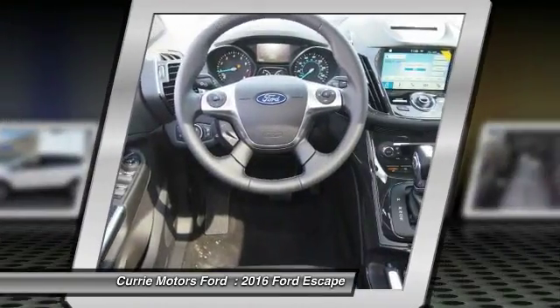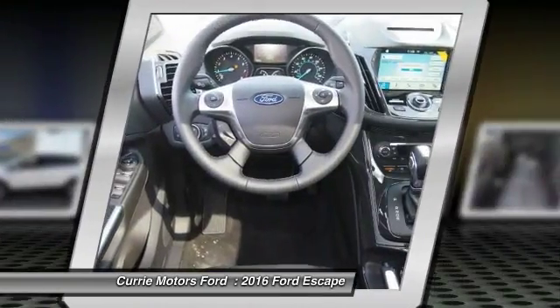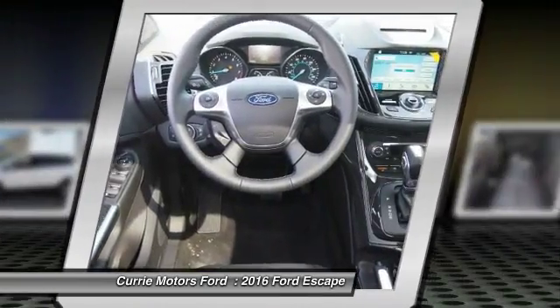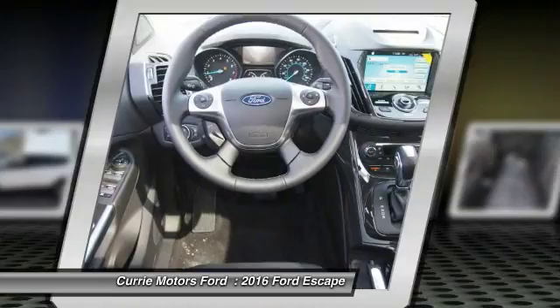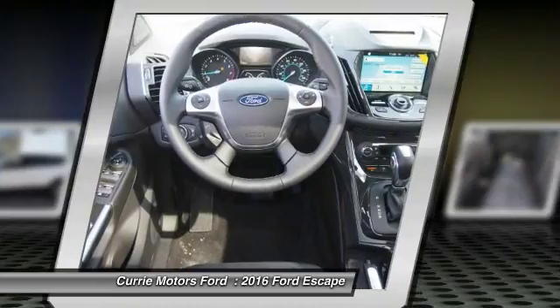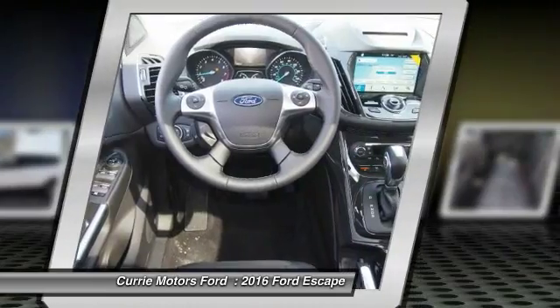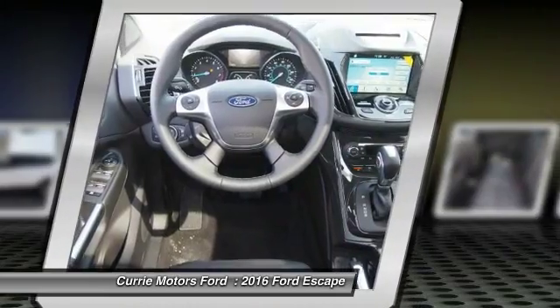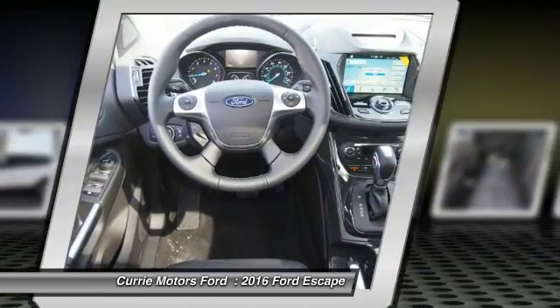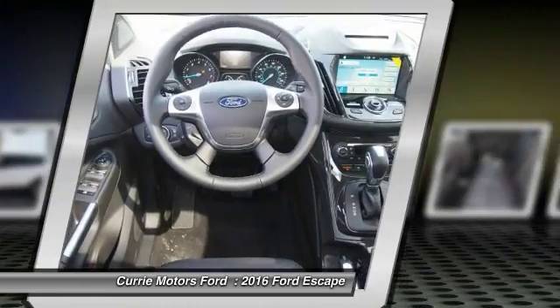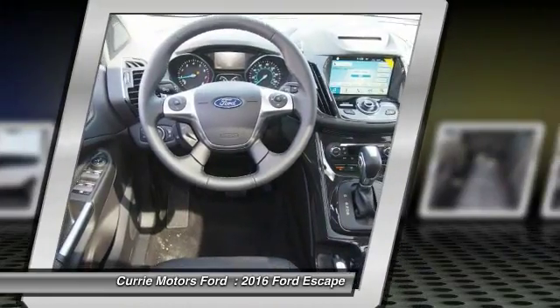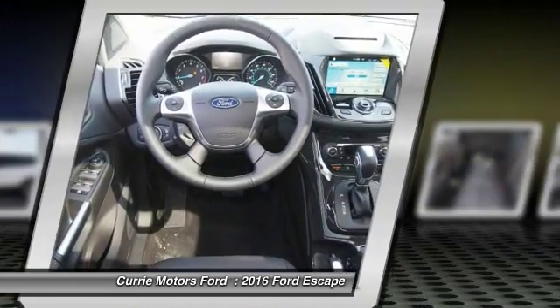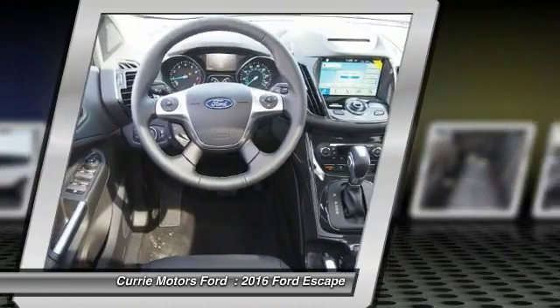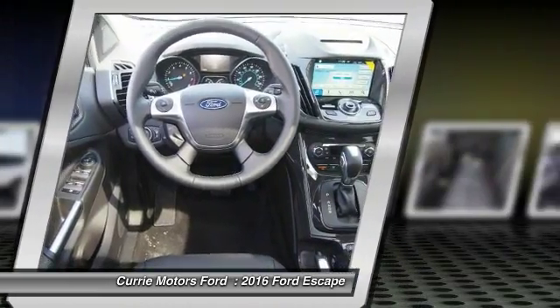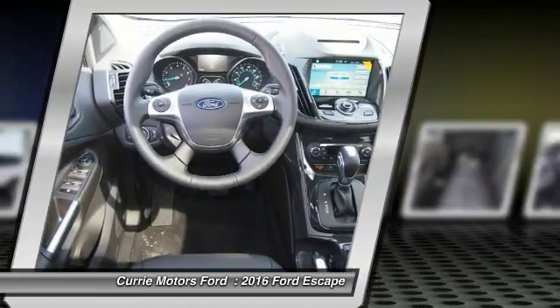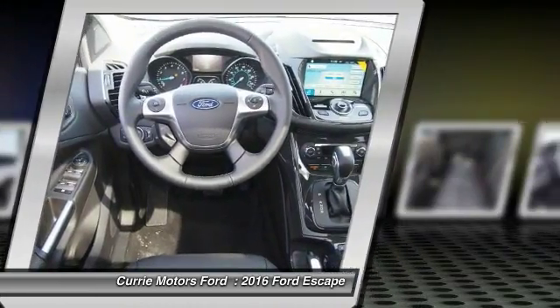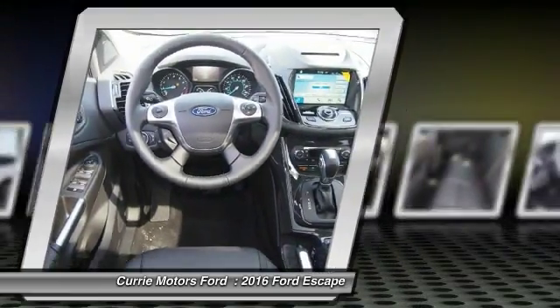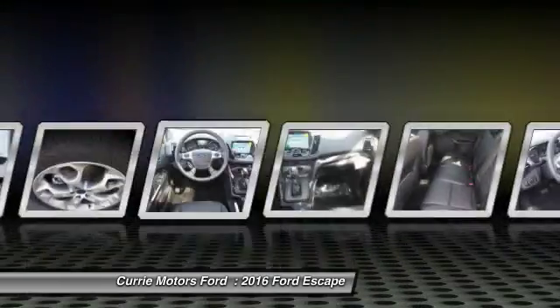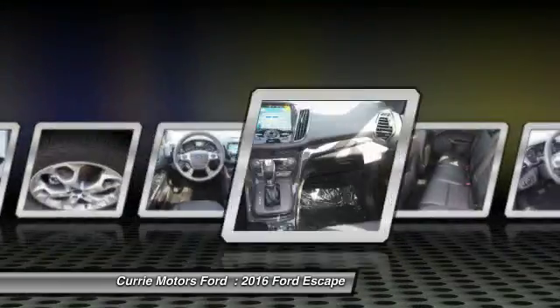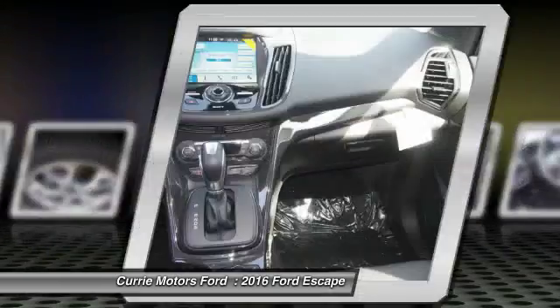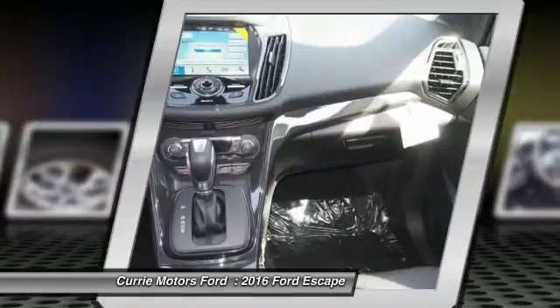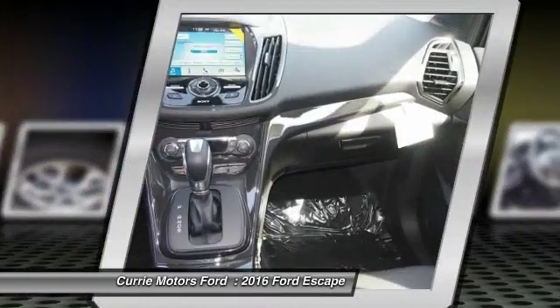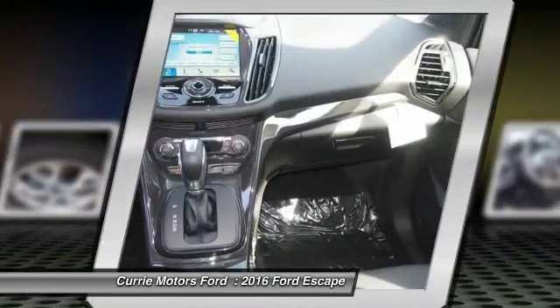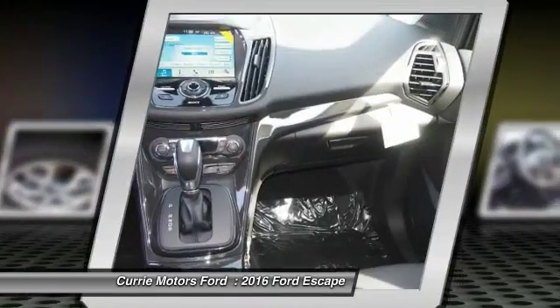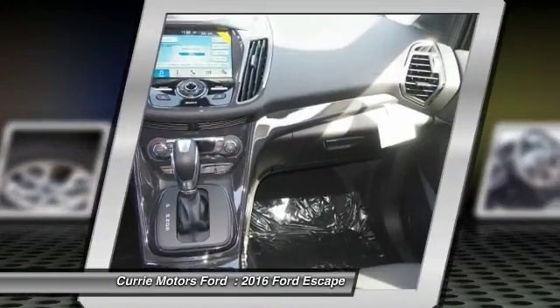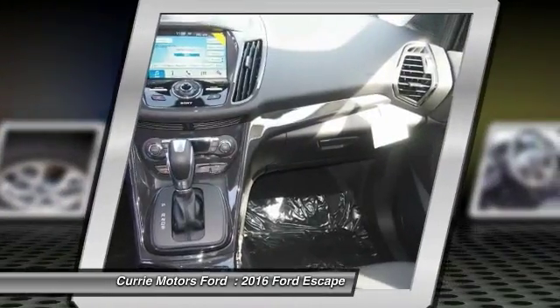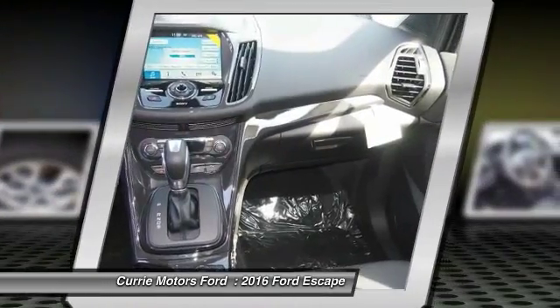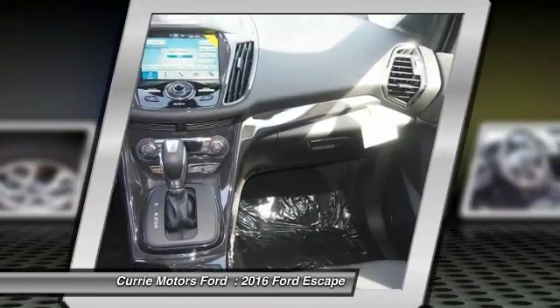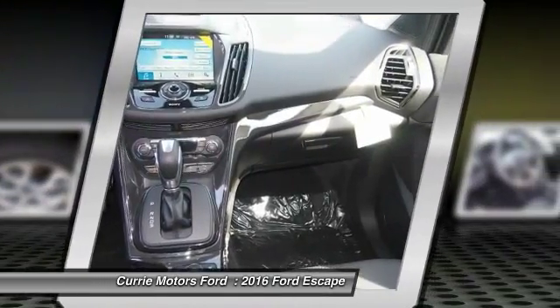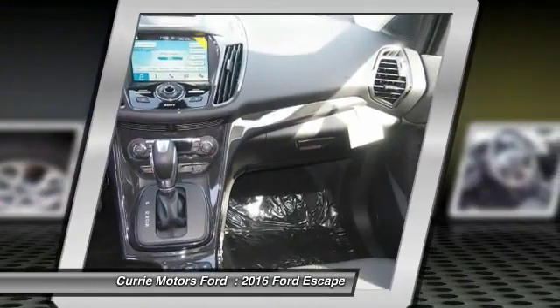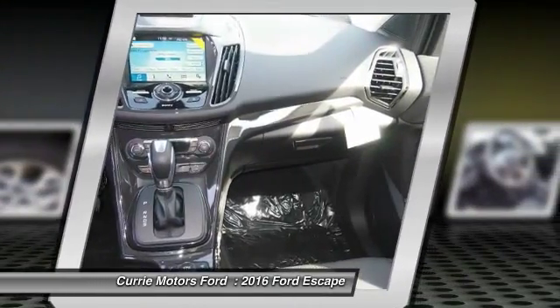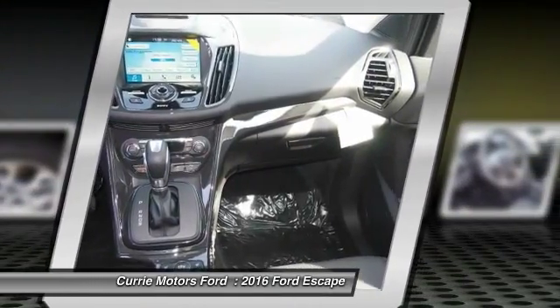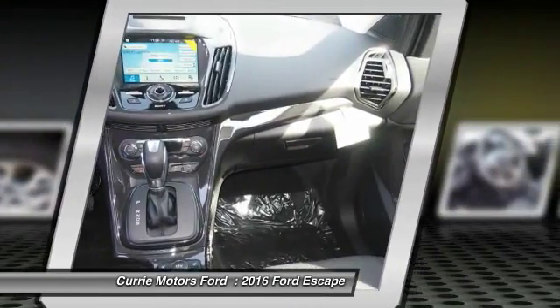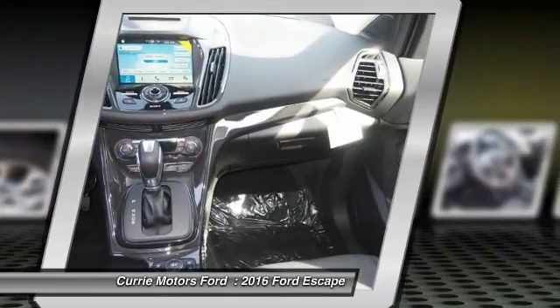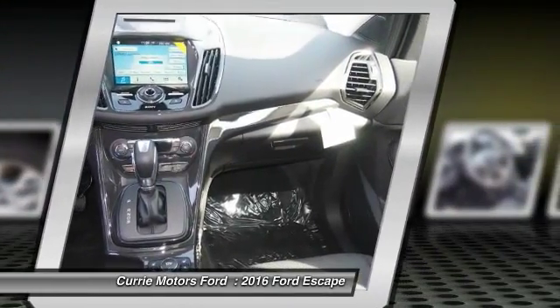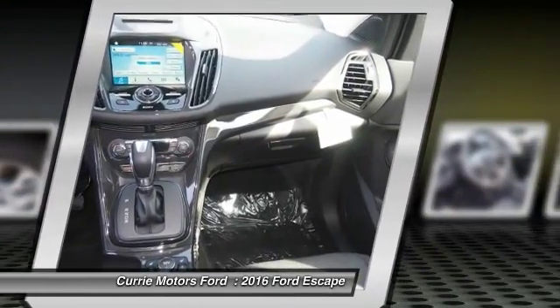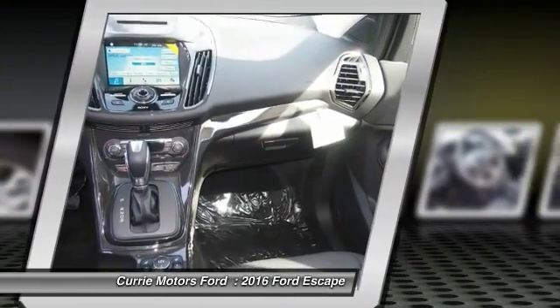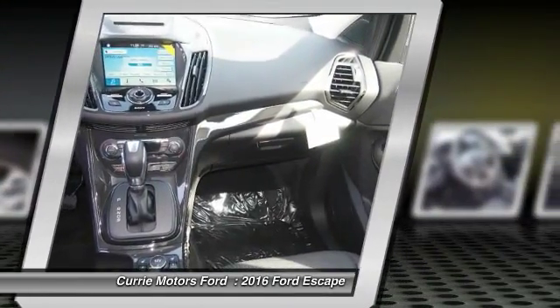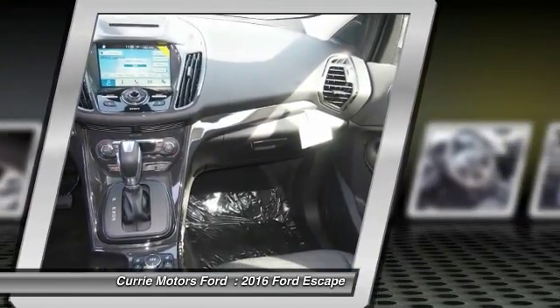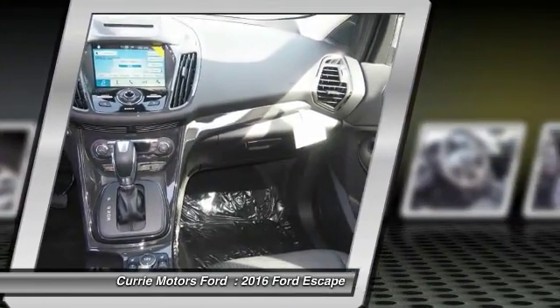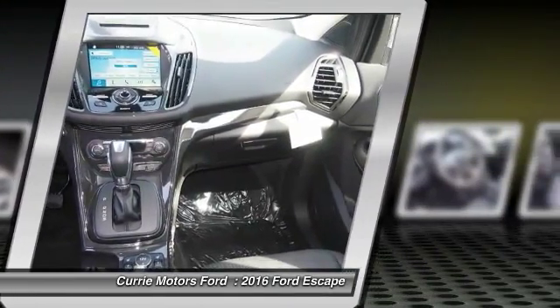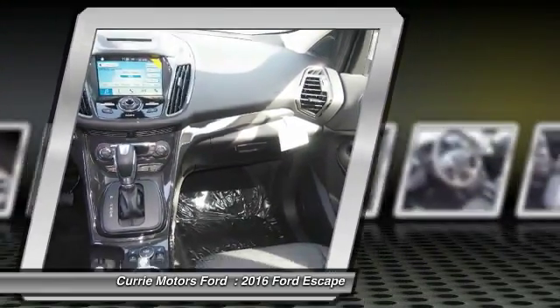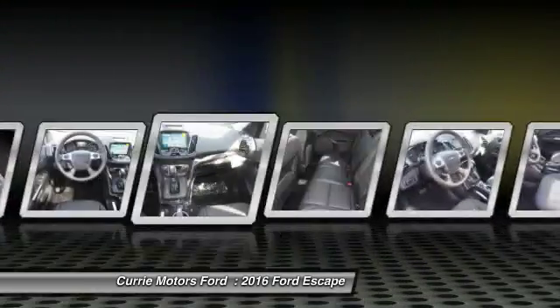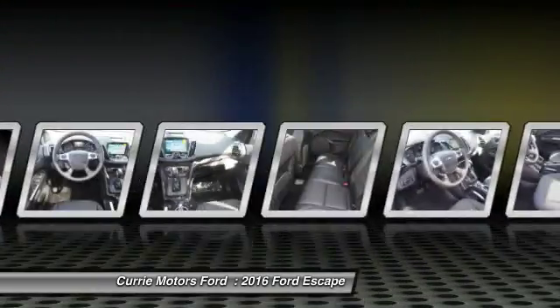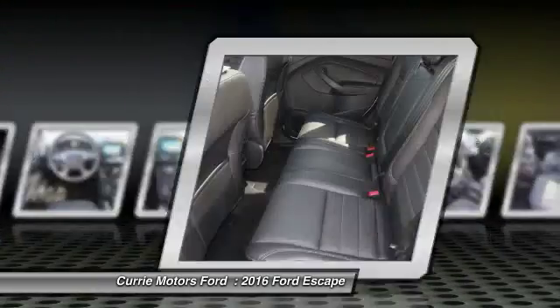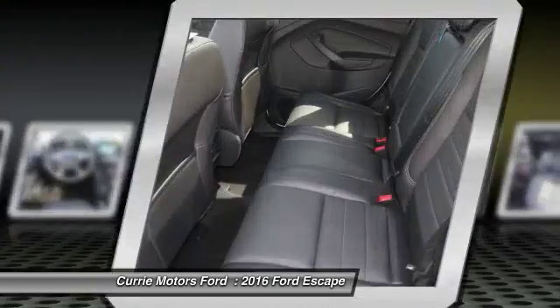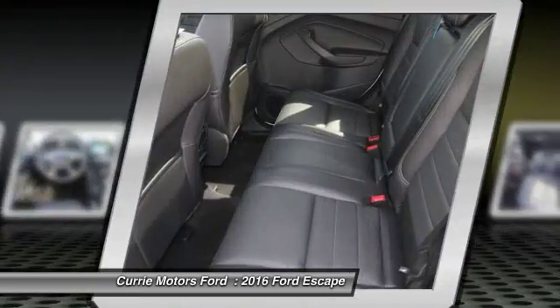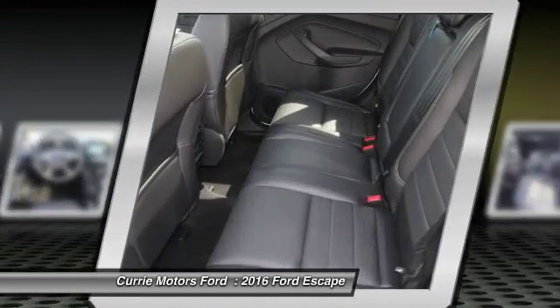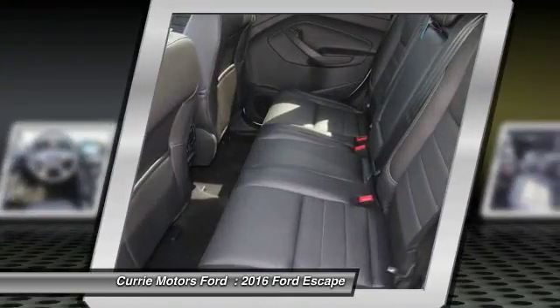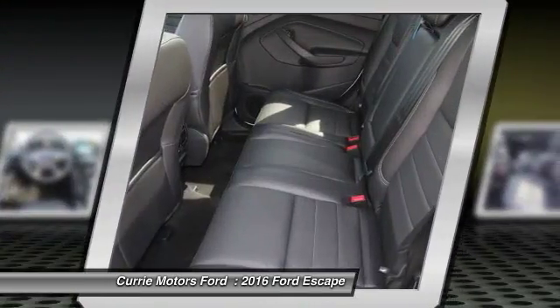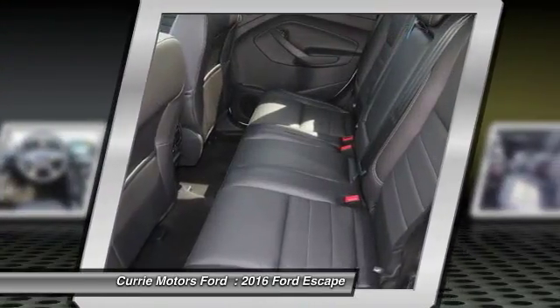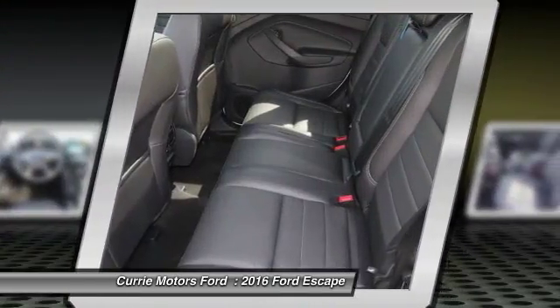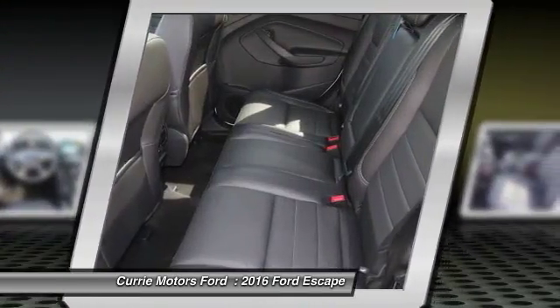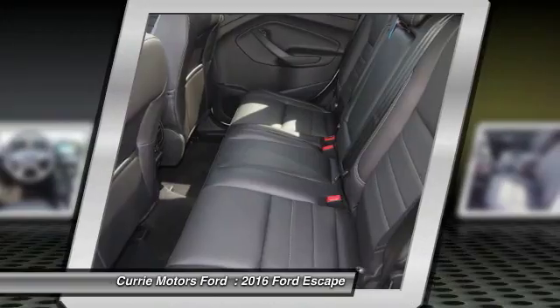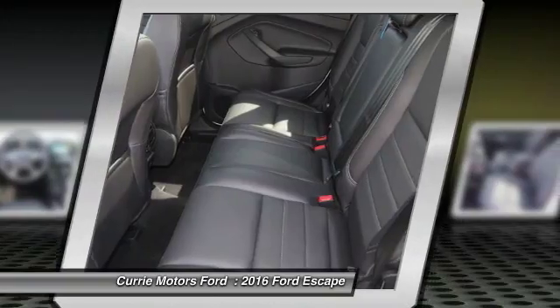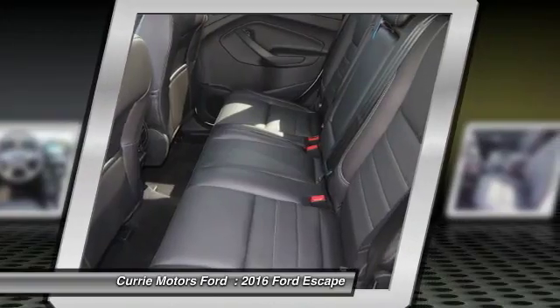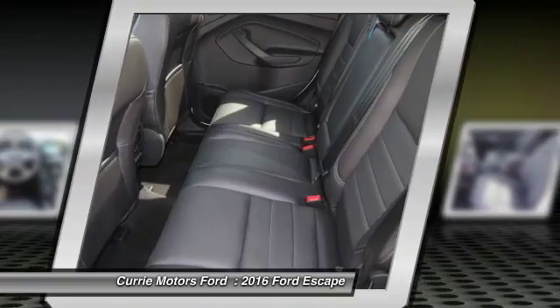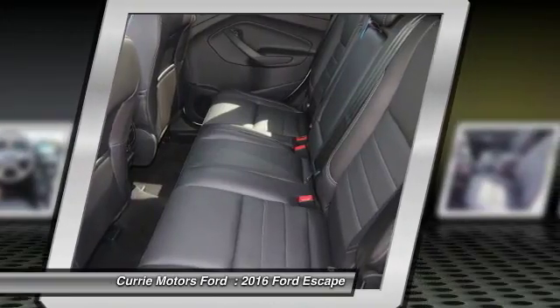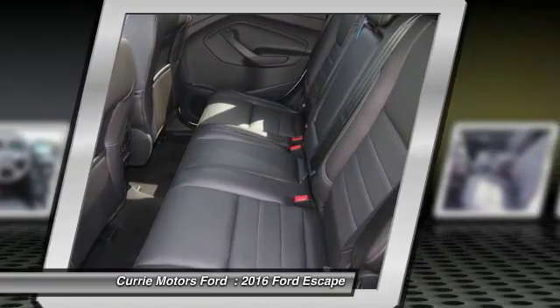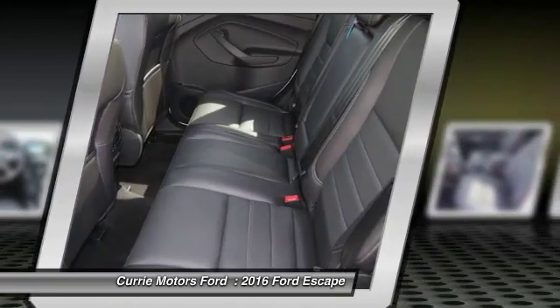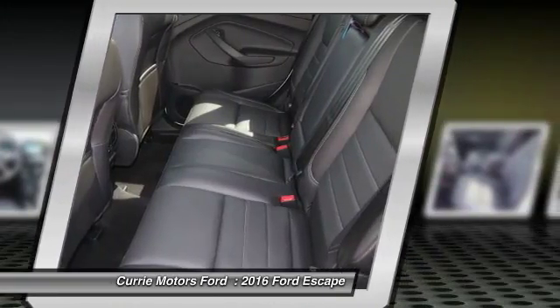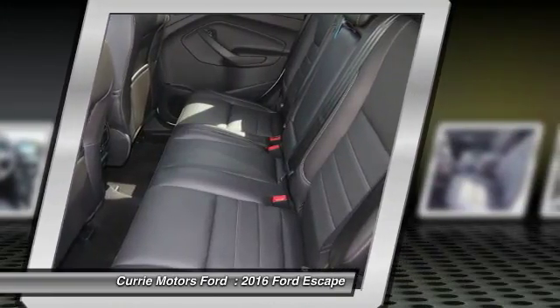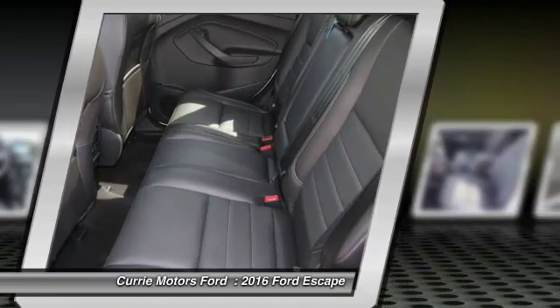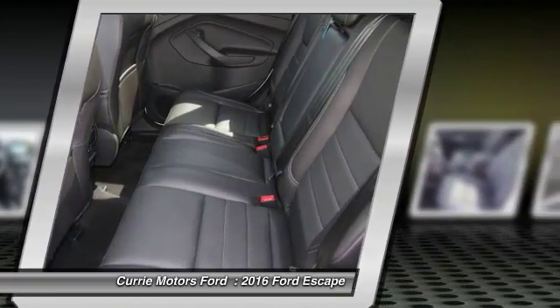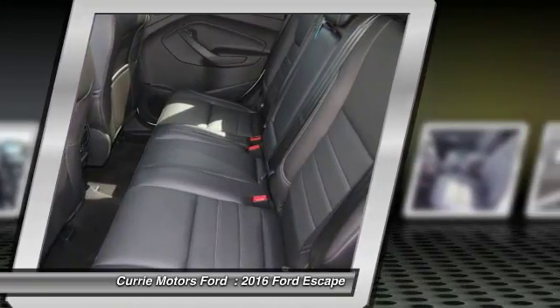Universal garage door opener, child safety locks, fog lights, power door locks, power windows.